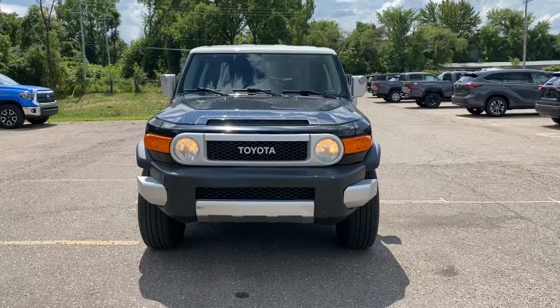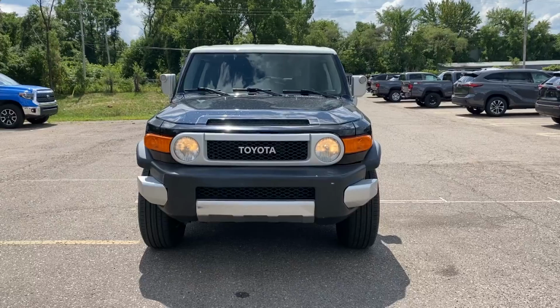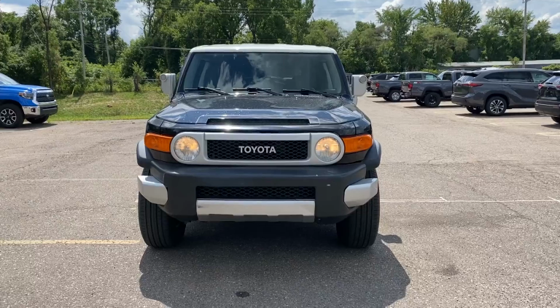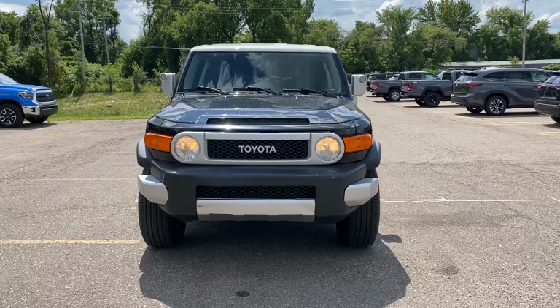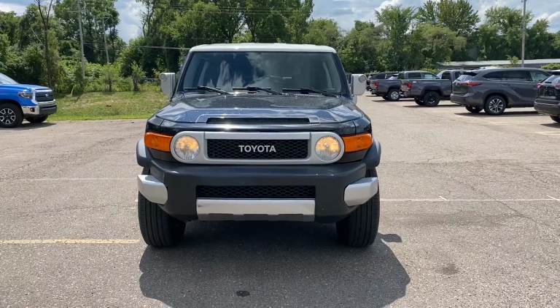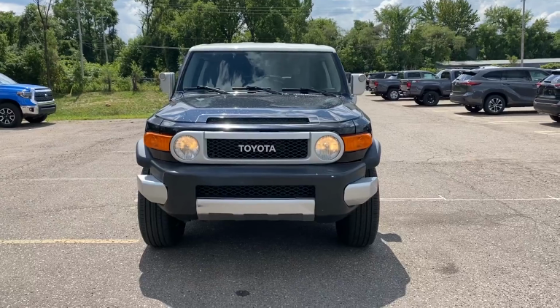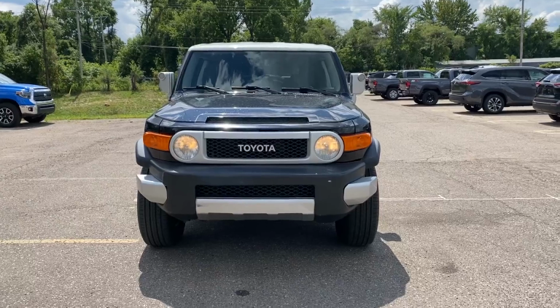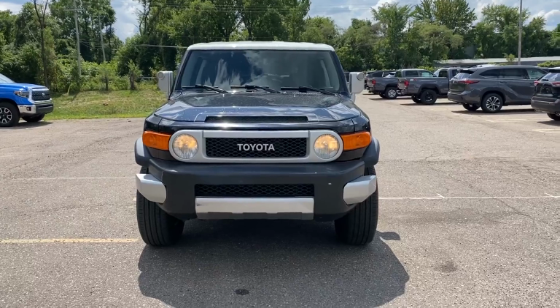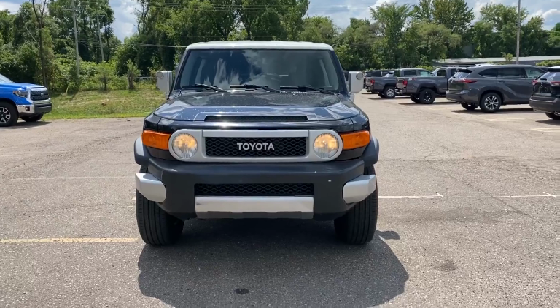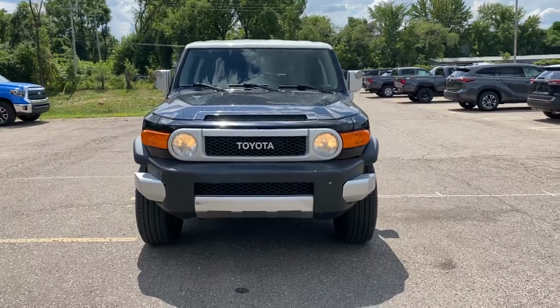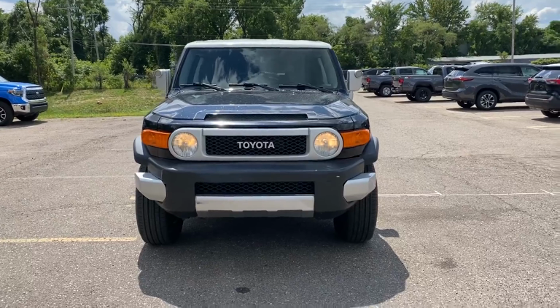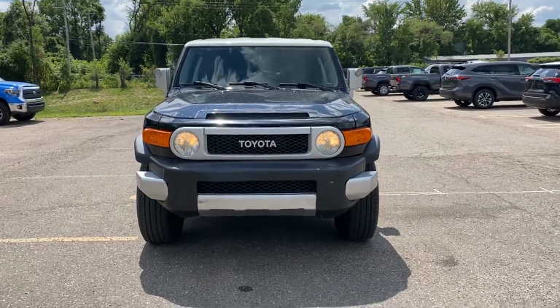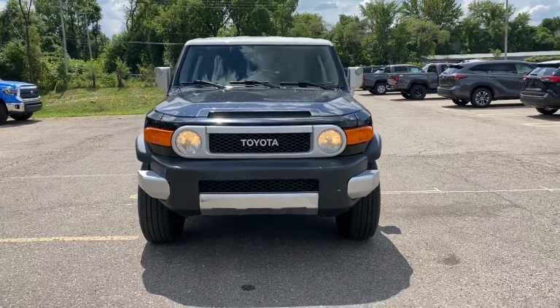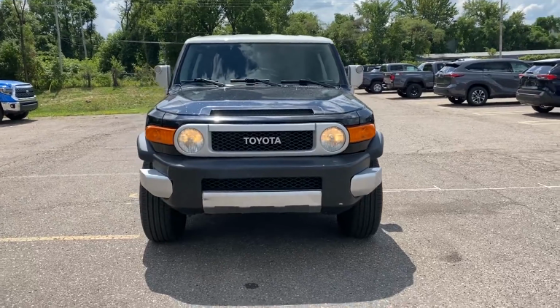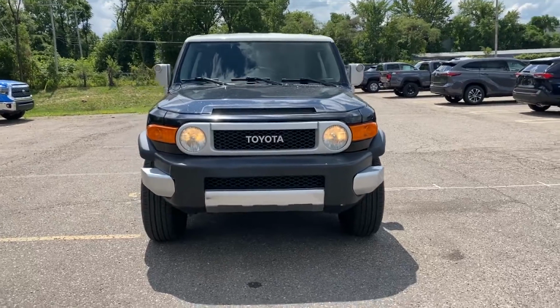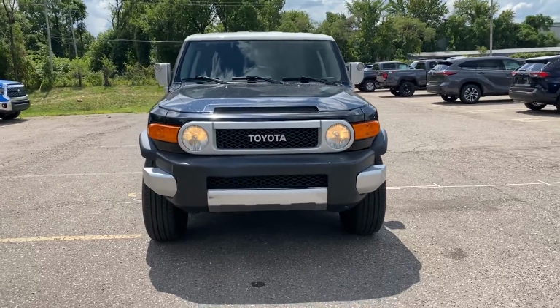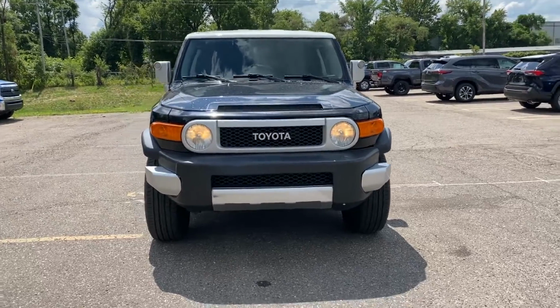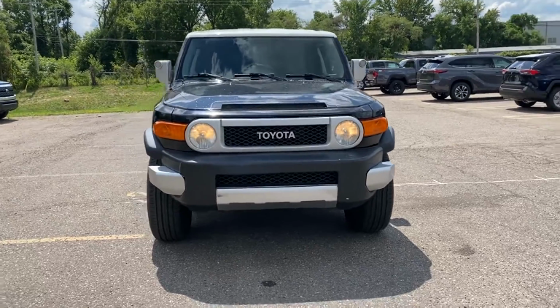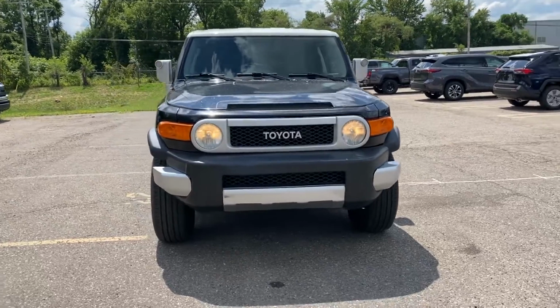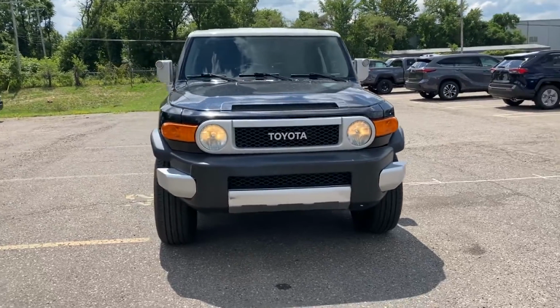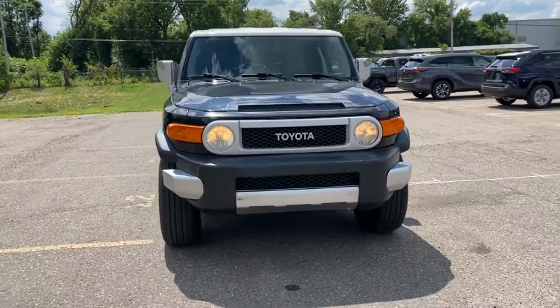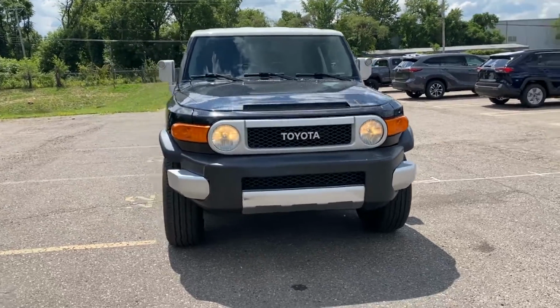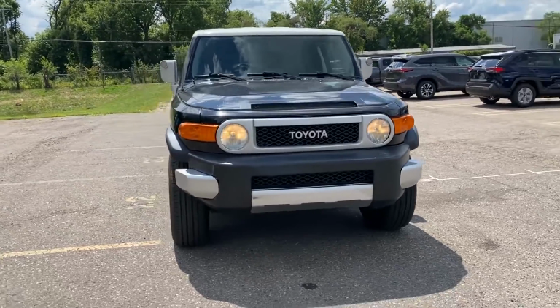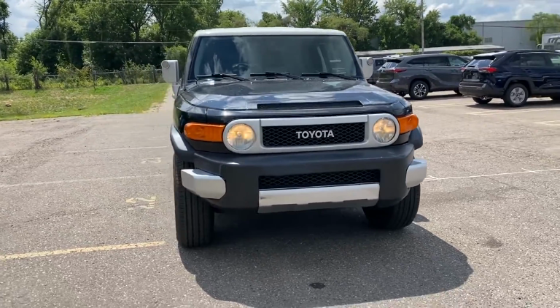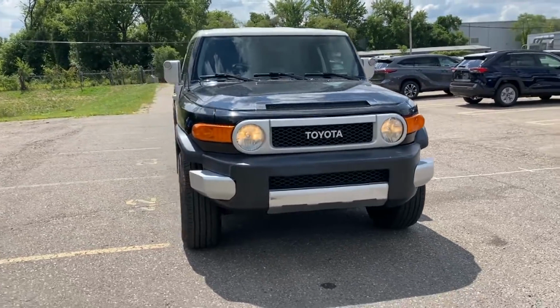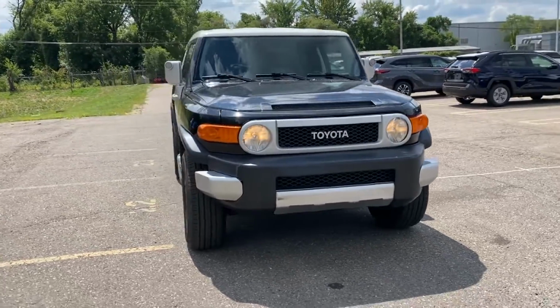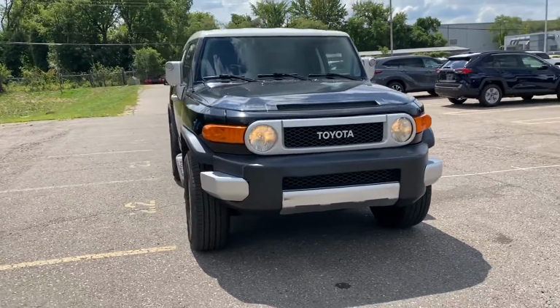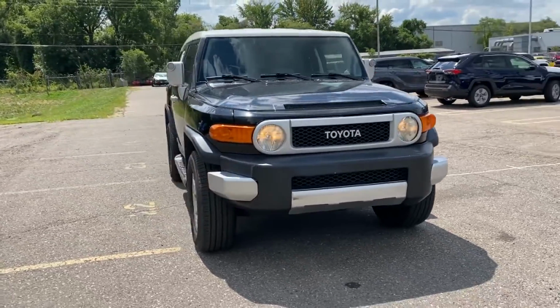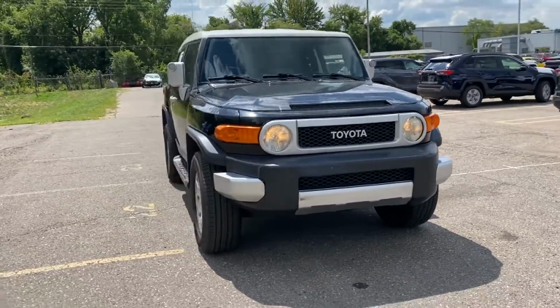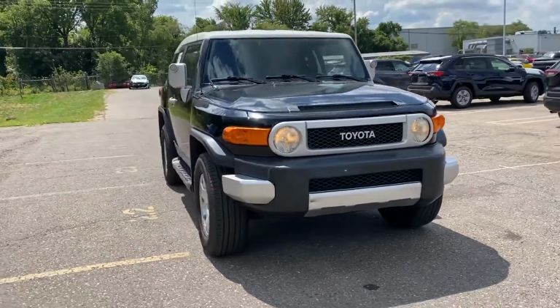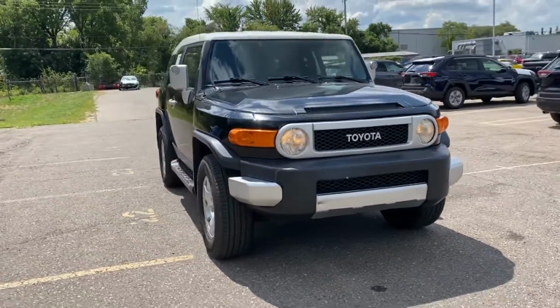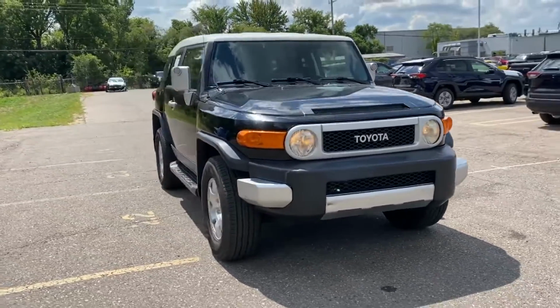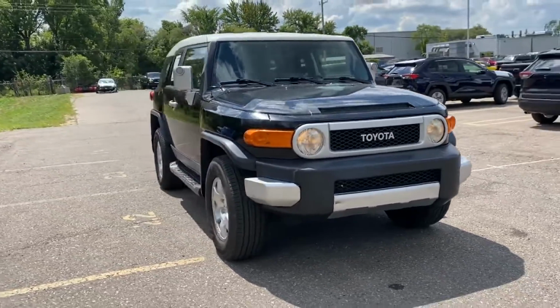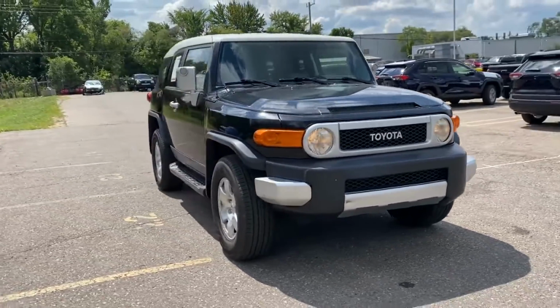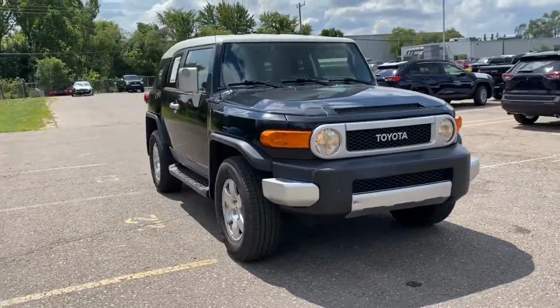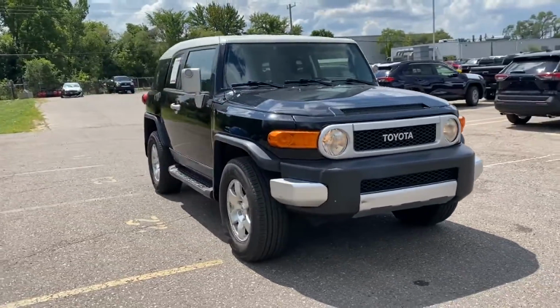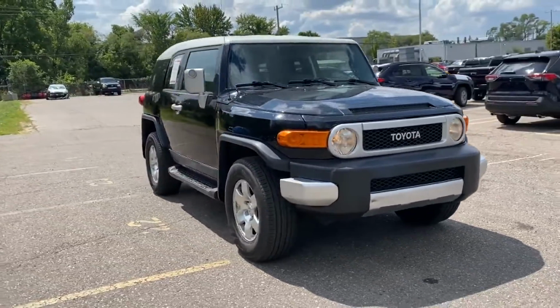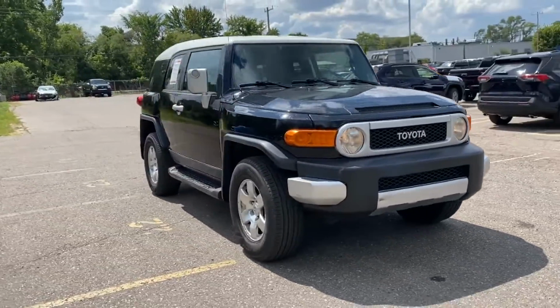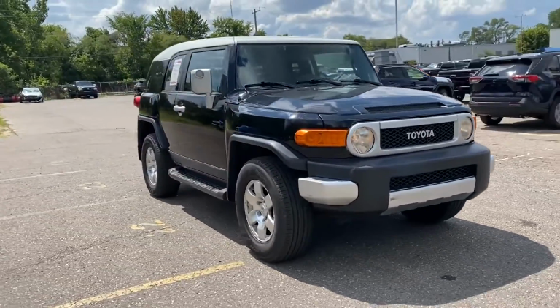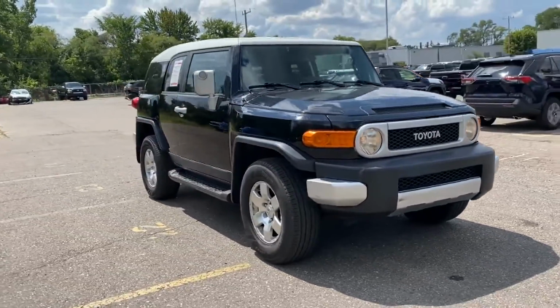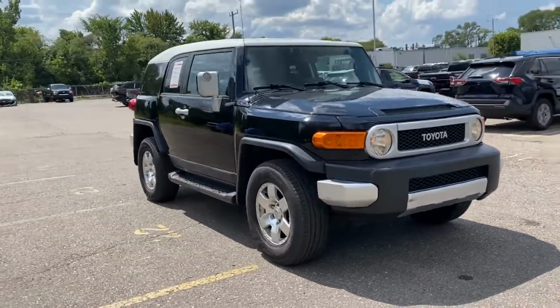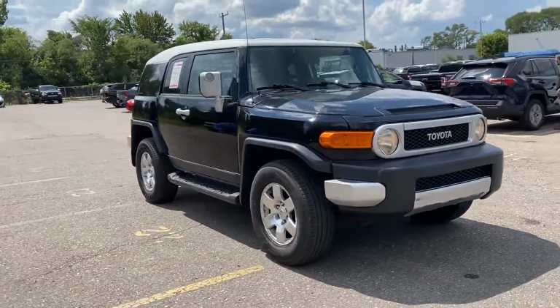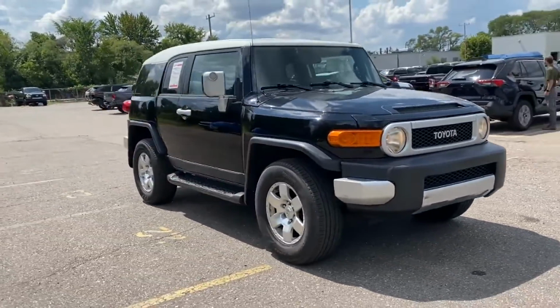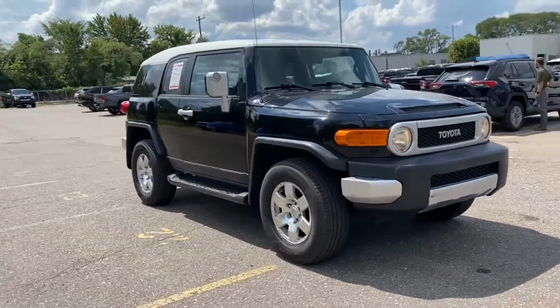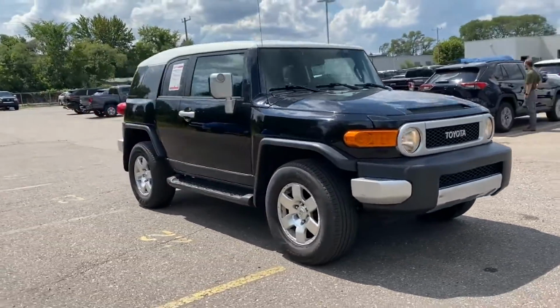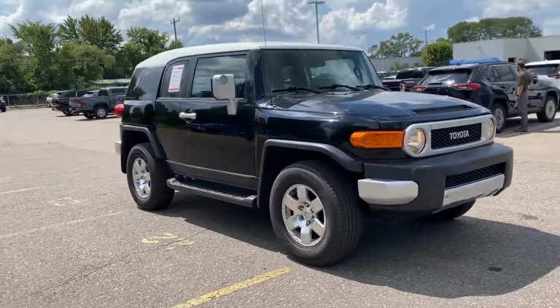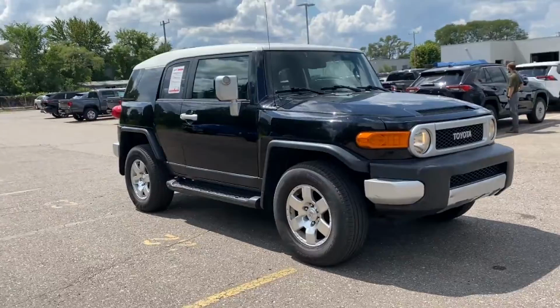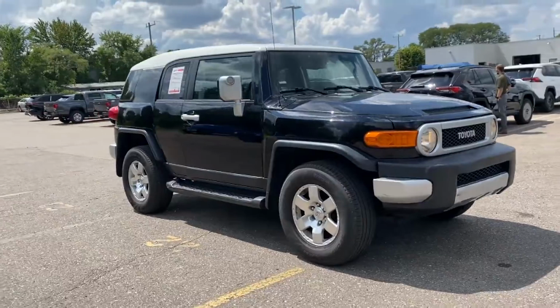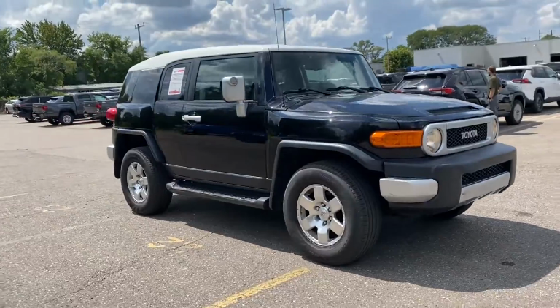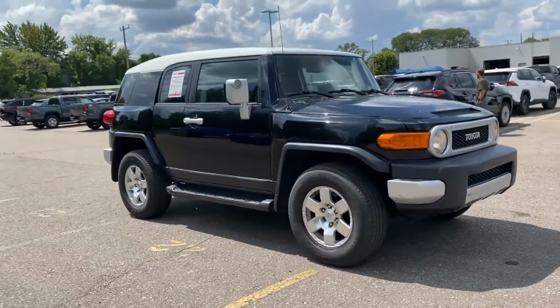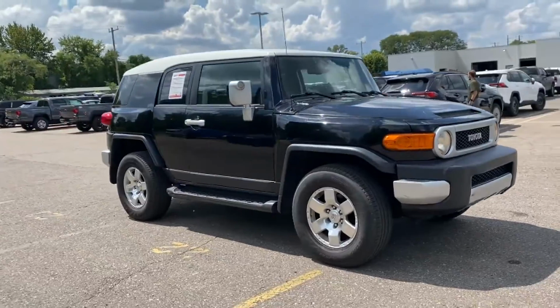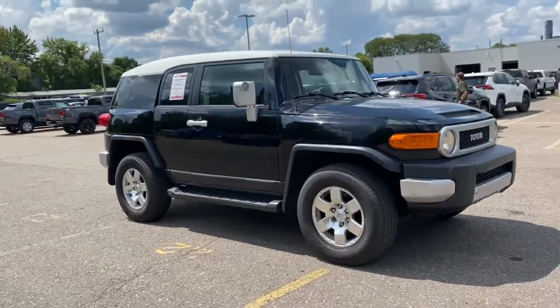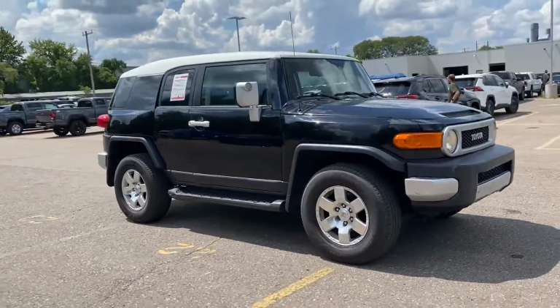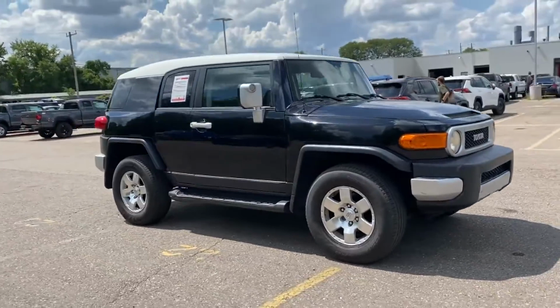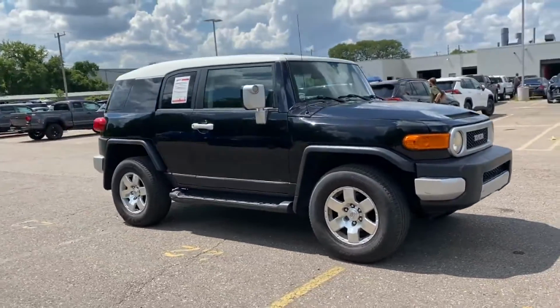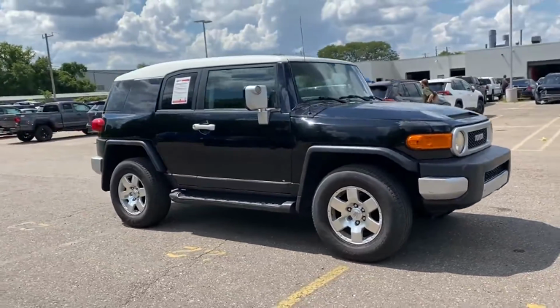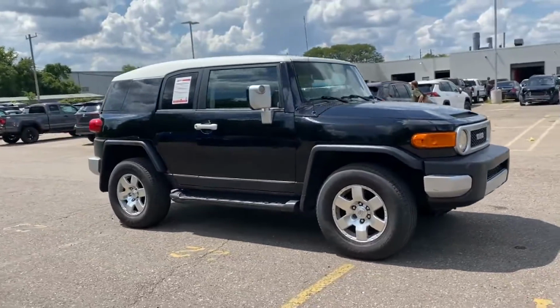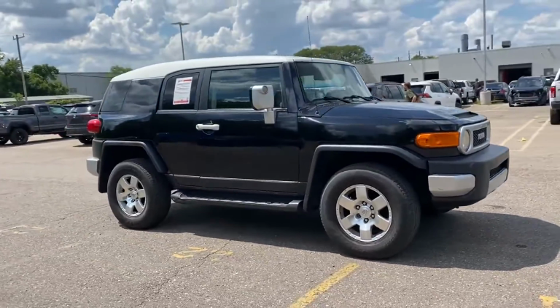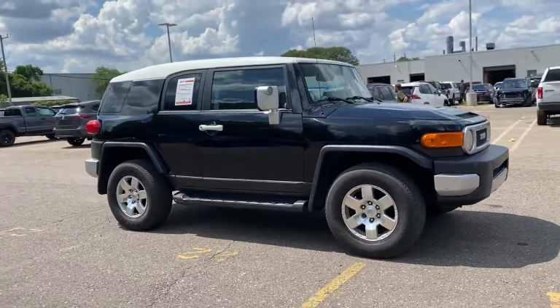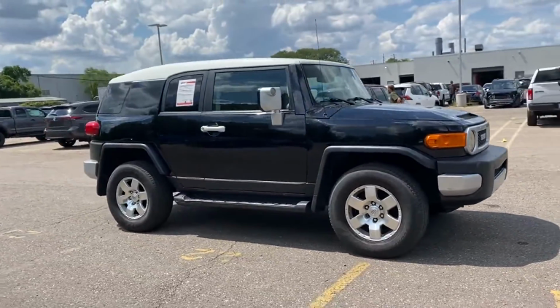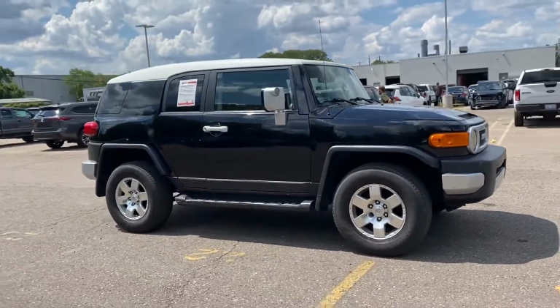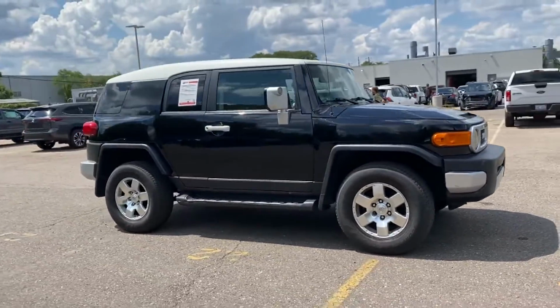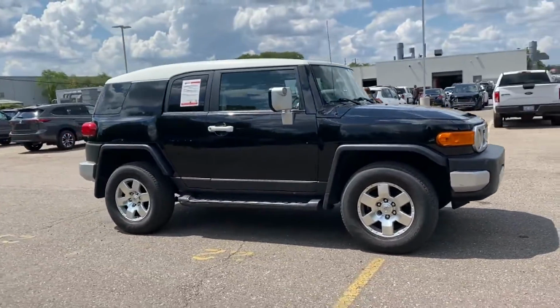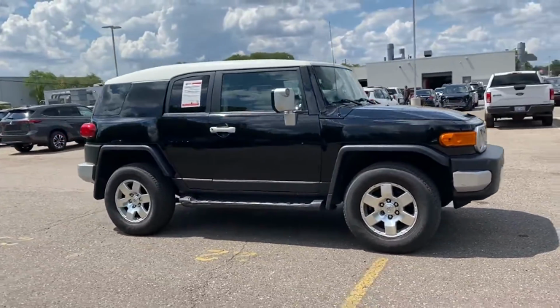2010 Toyota FJ Cruiser. This SUV offers space as well as power and performance.